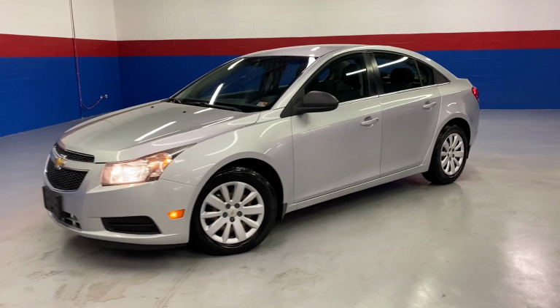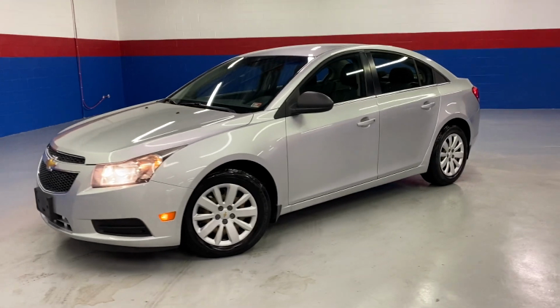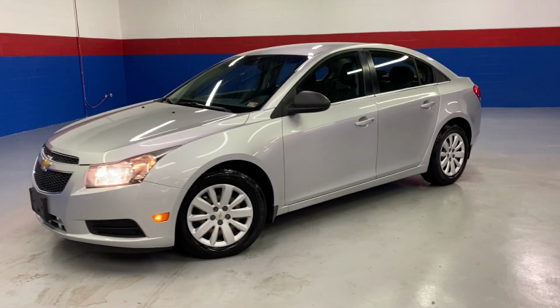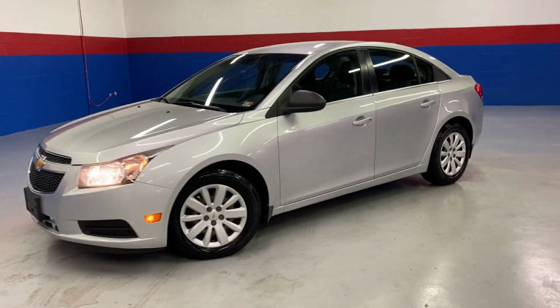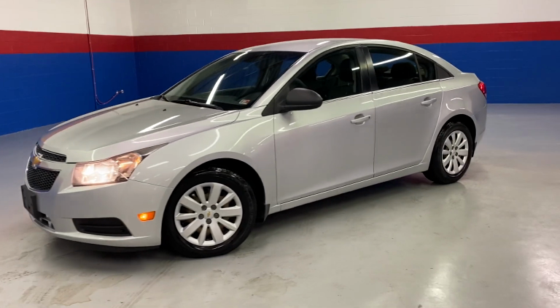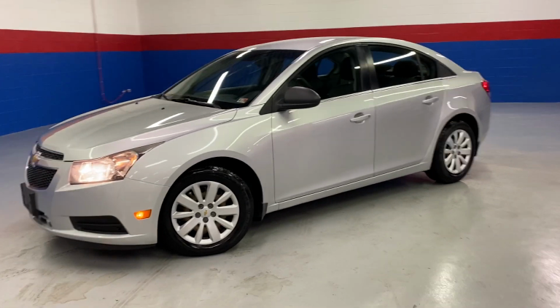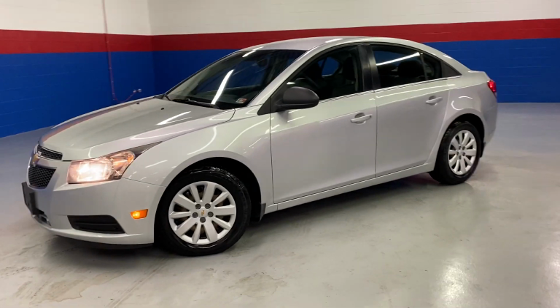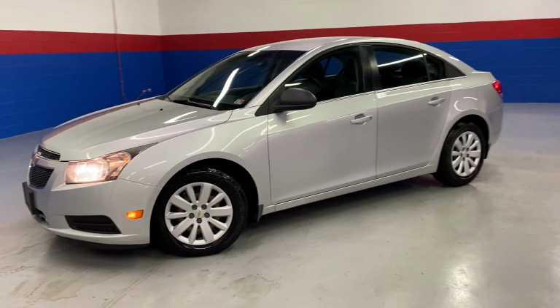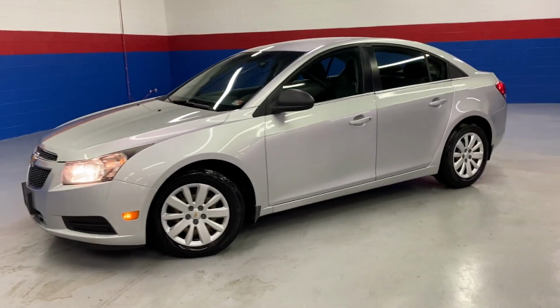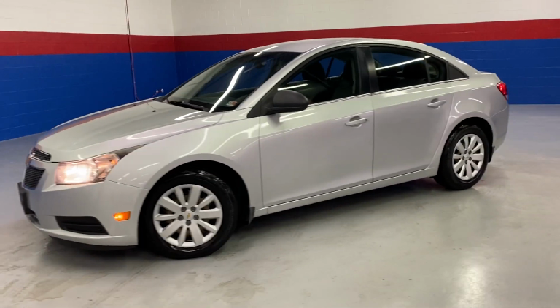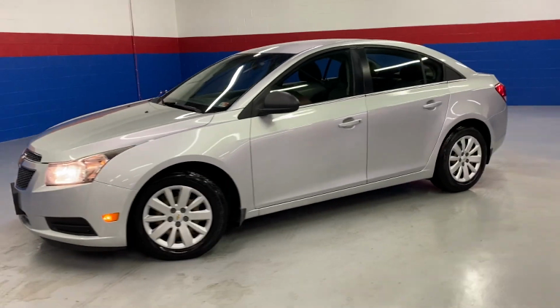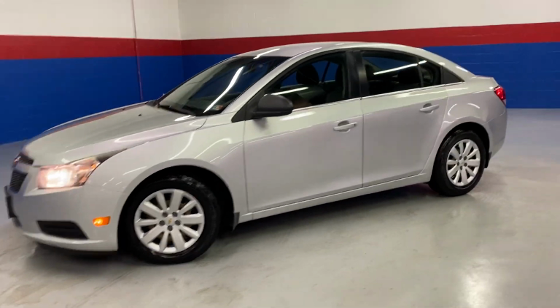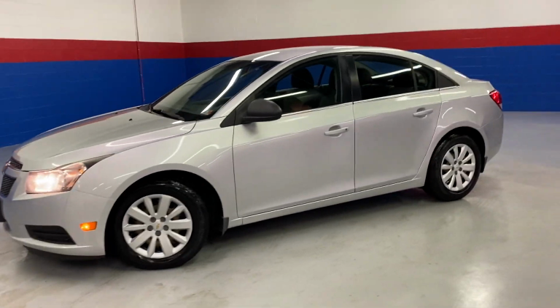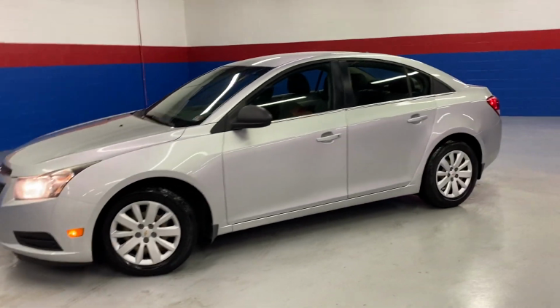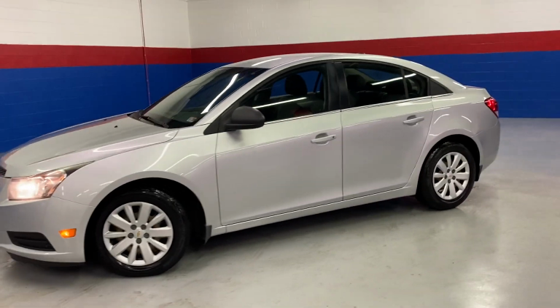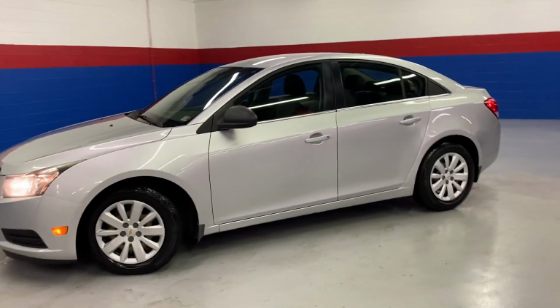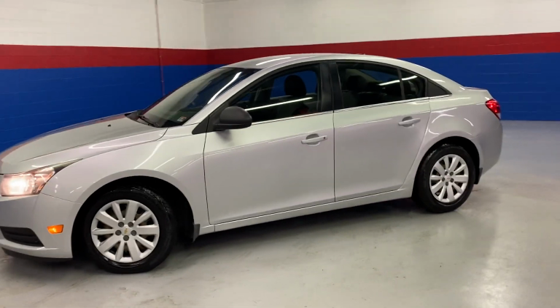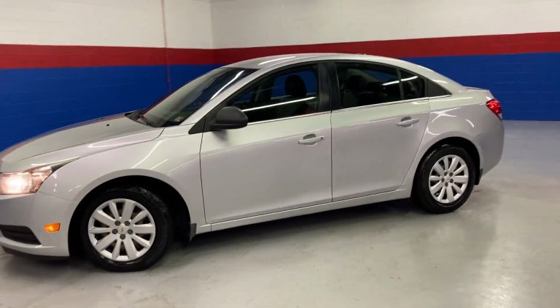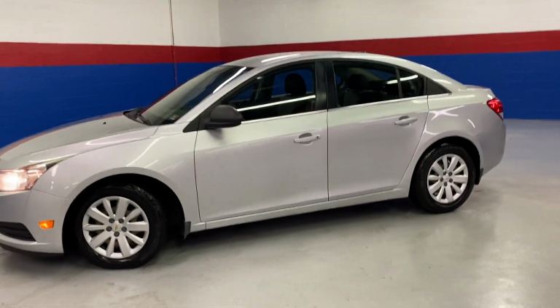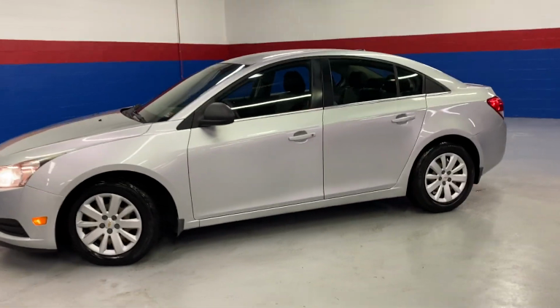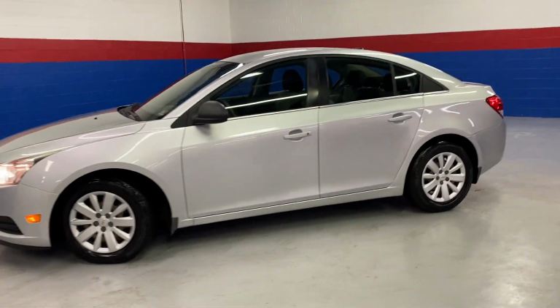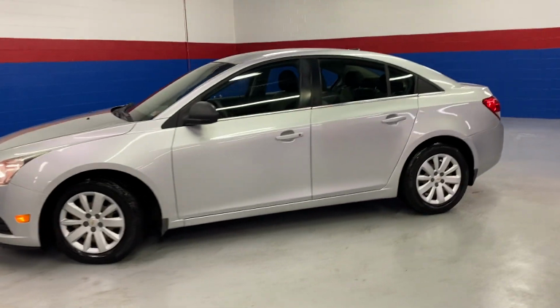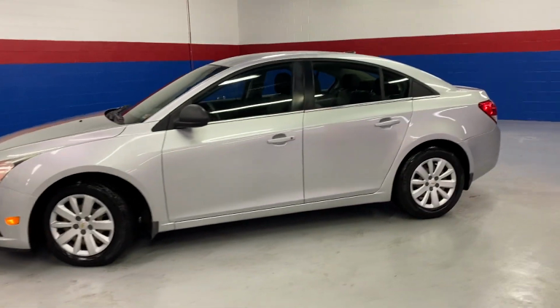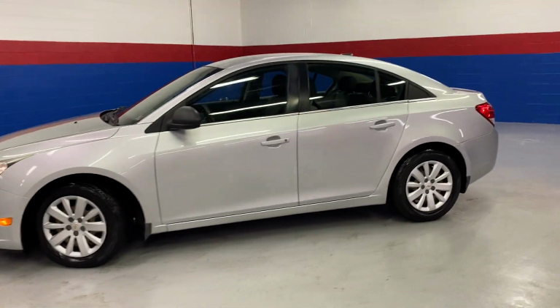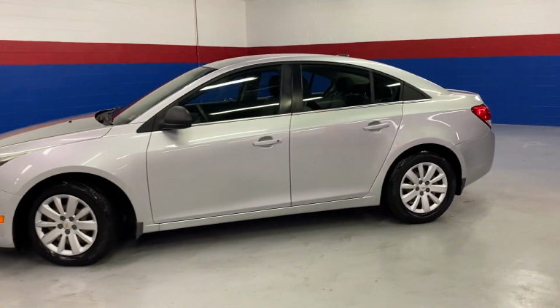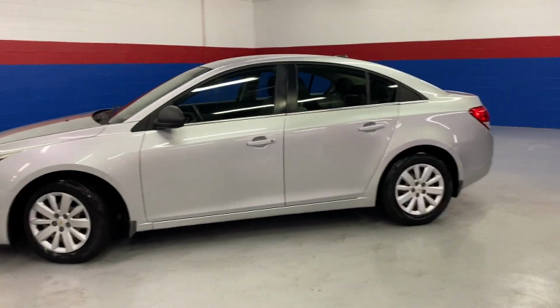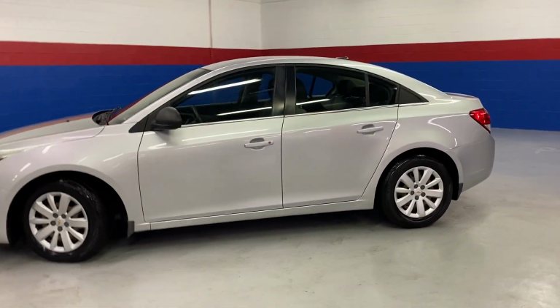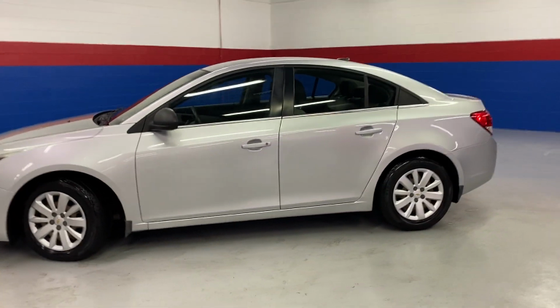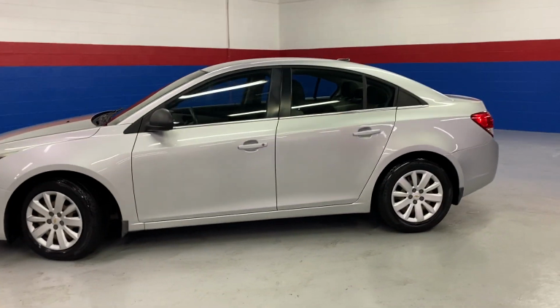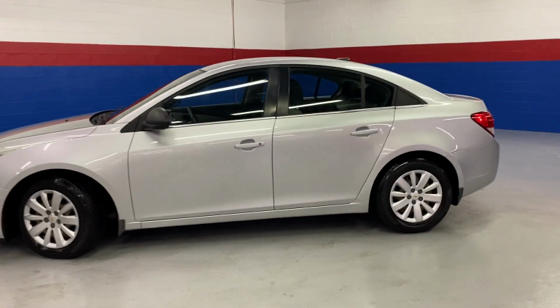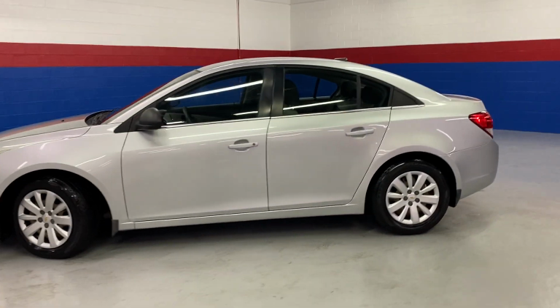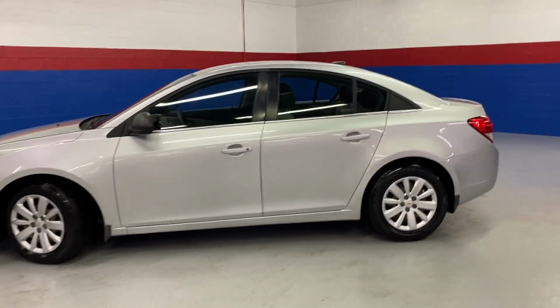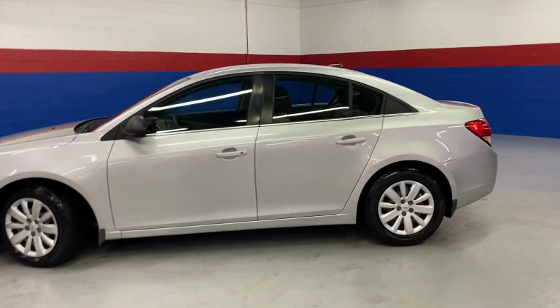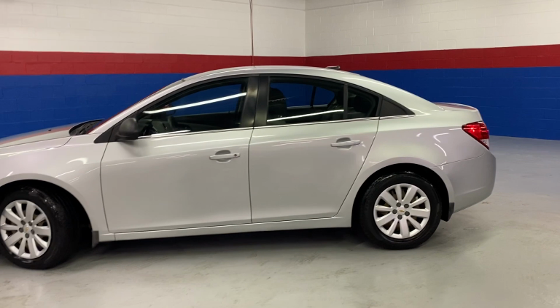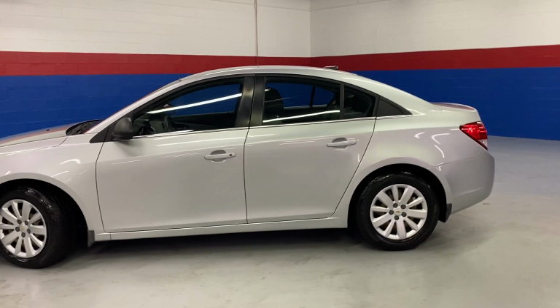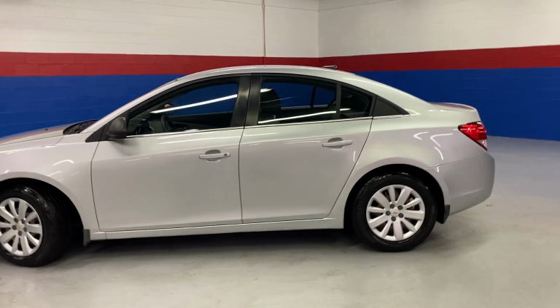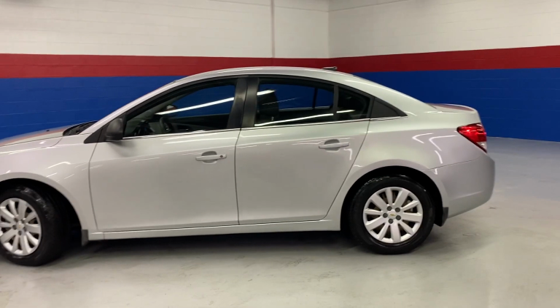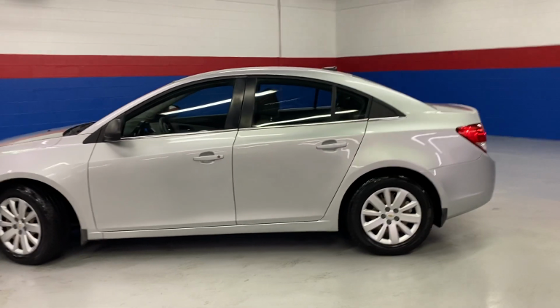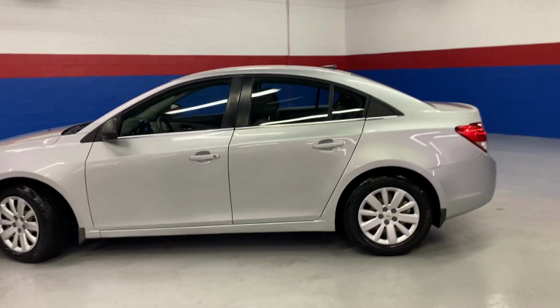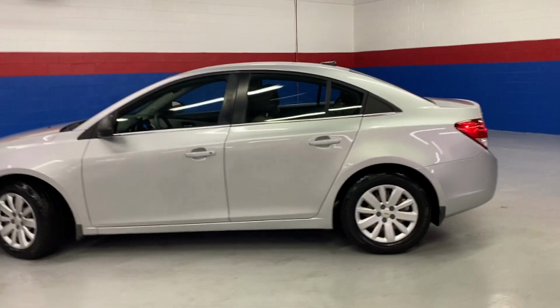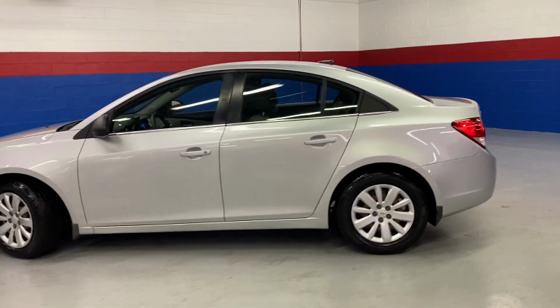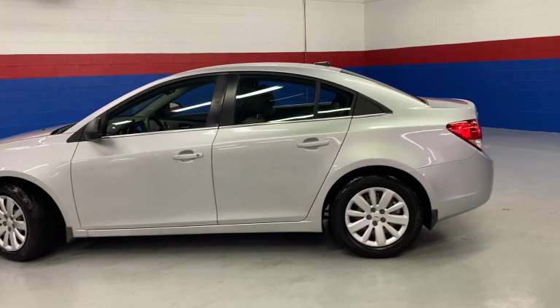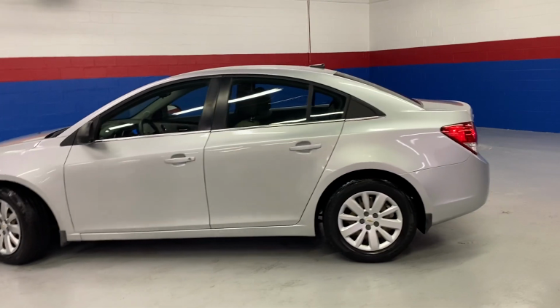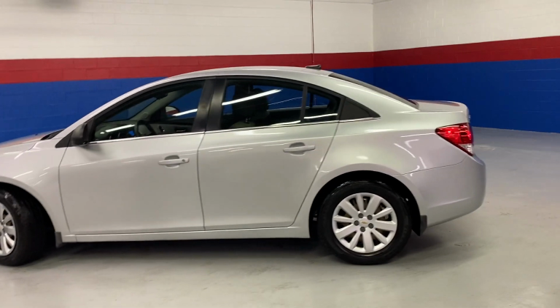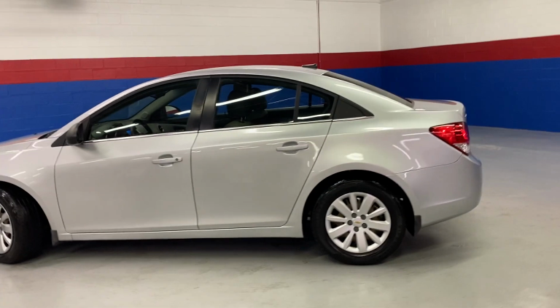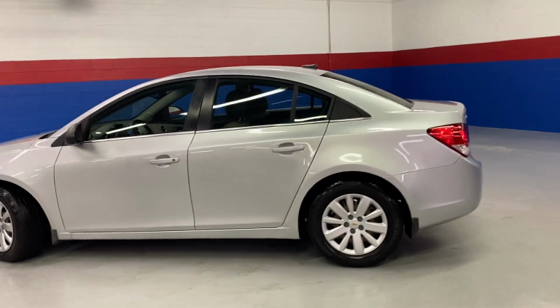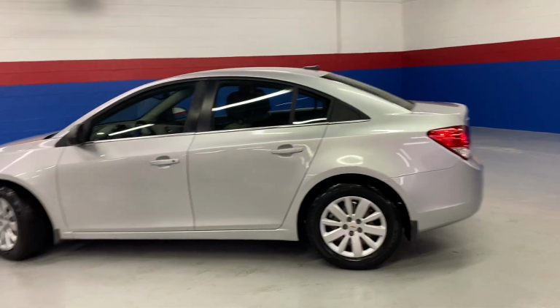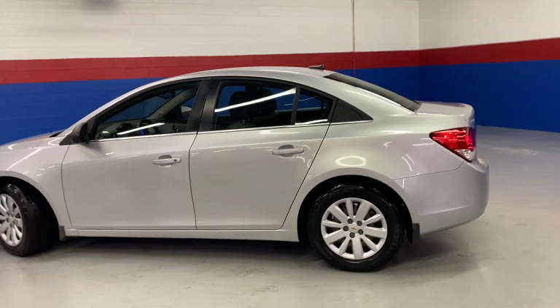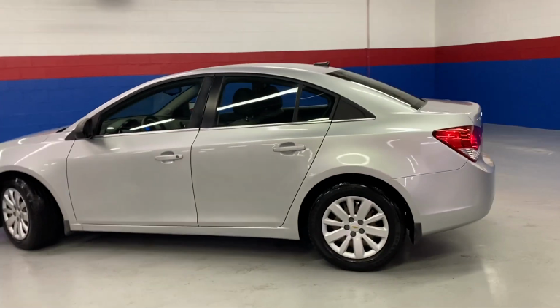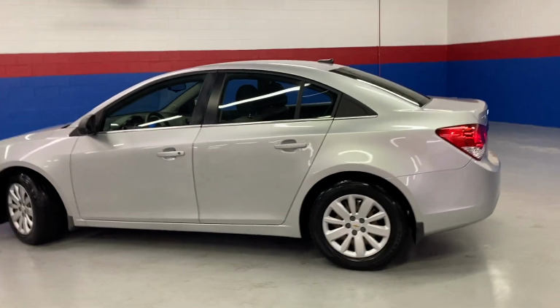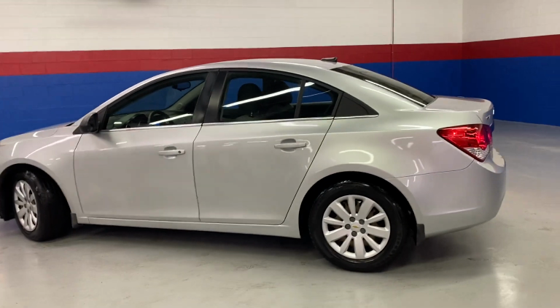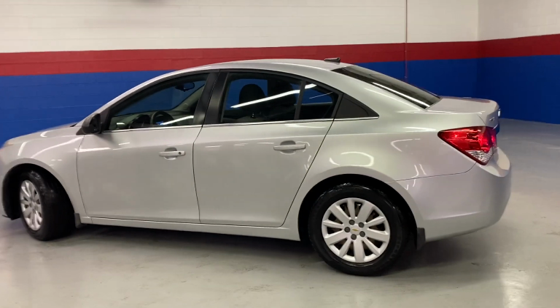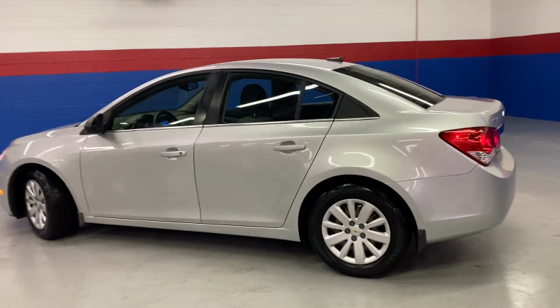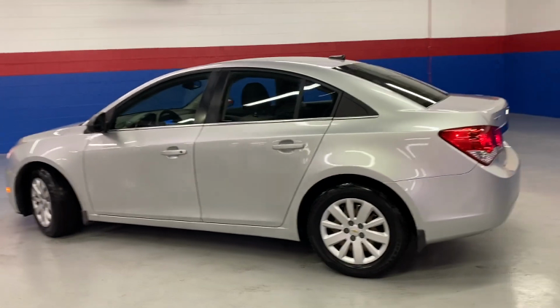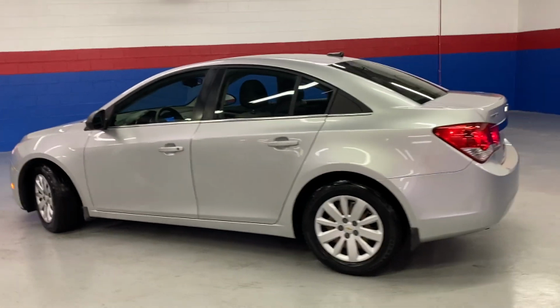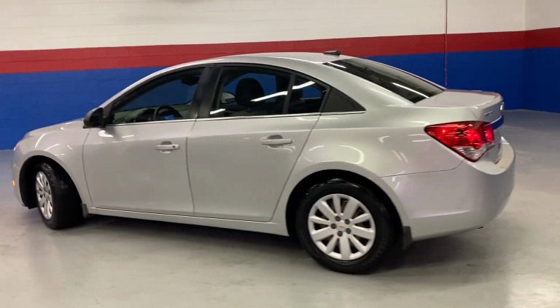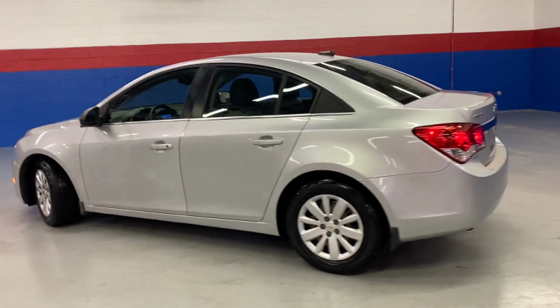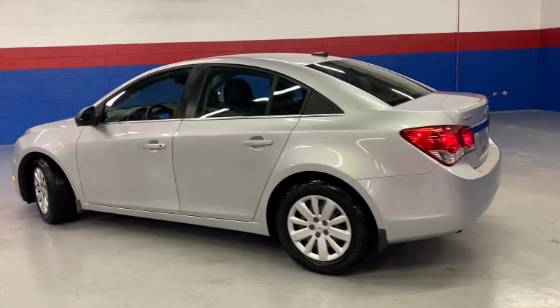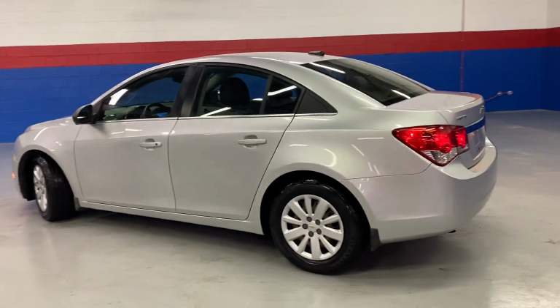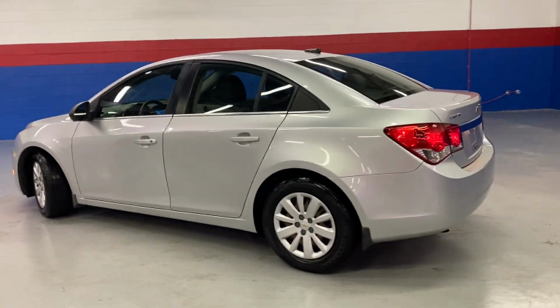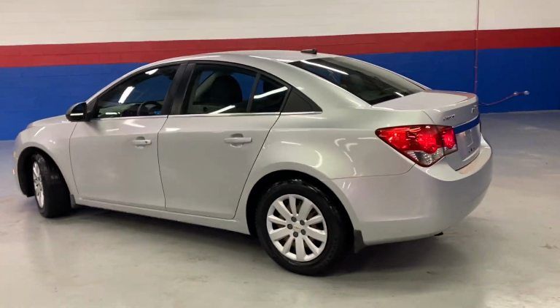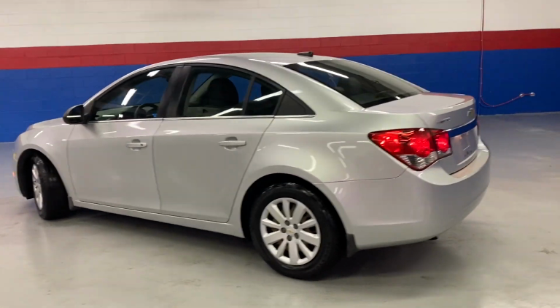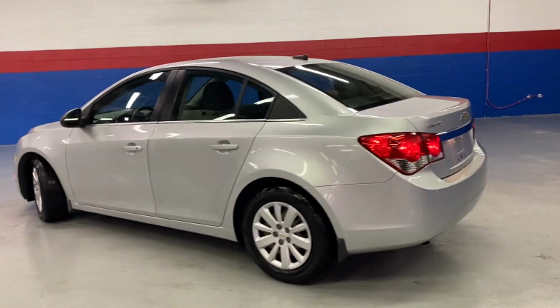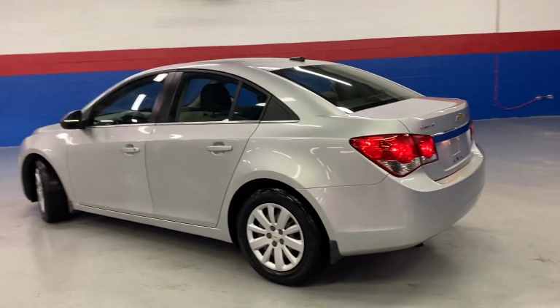Hey everyone, check out our 2011 Chevy Cruze. It gets 42 miles to the gallon, saving you money every time you go to the gas station.